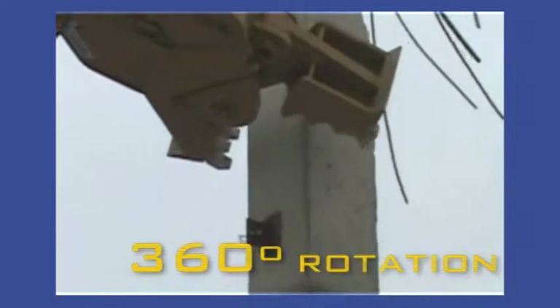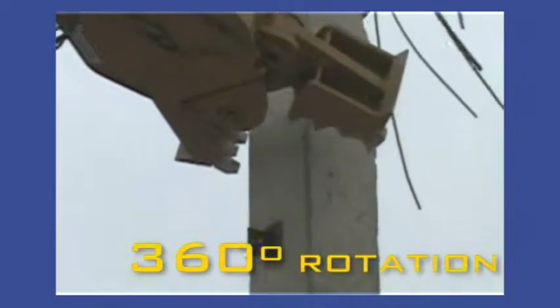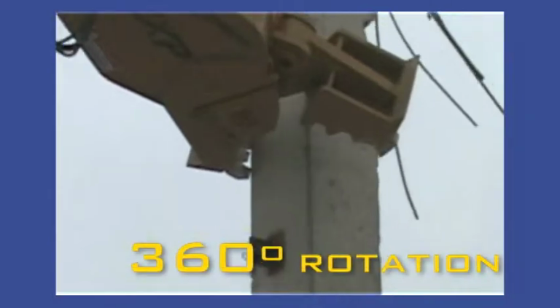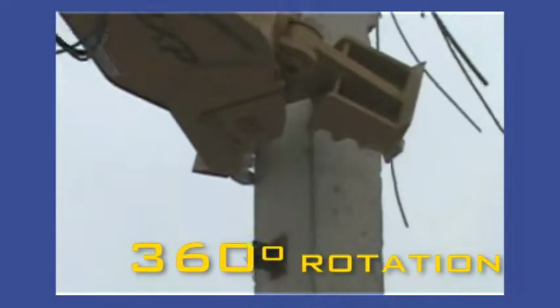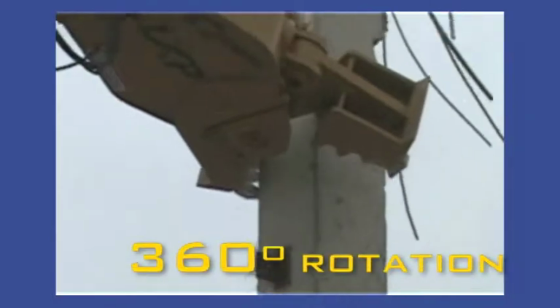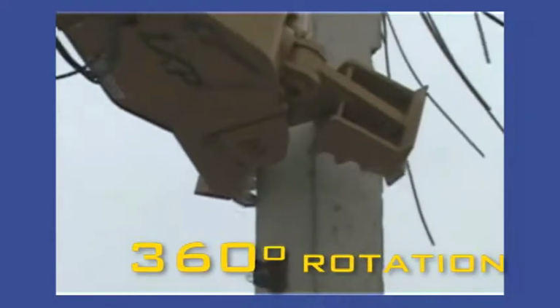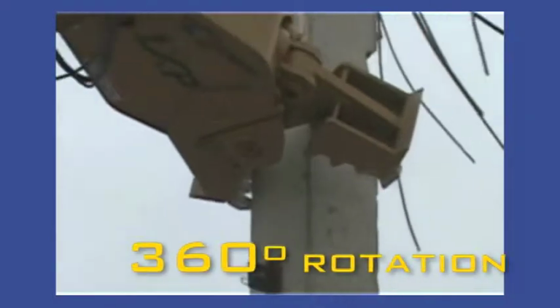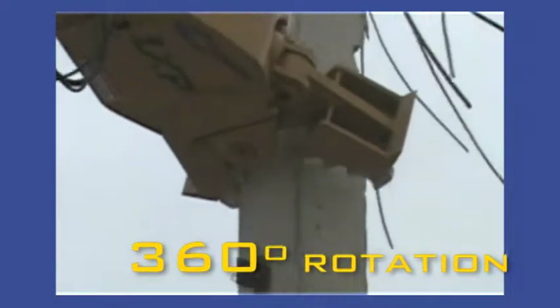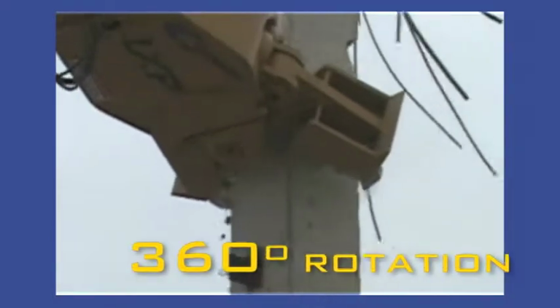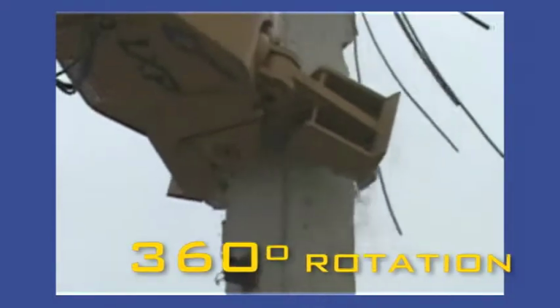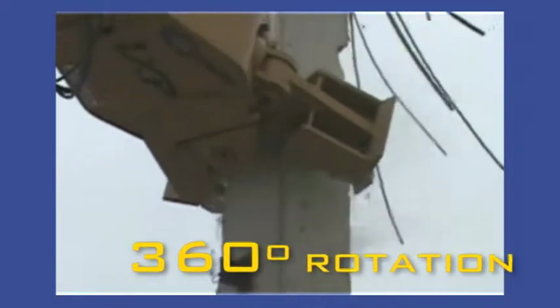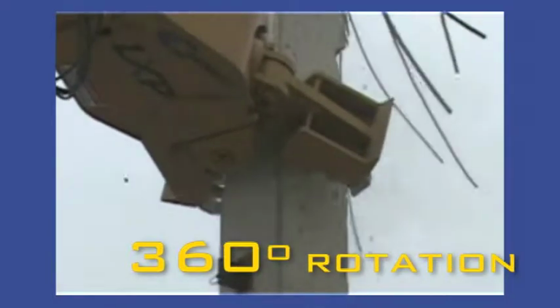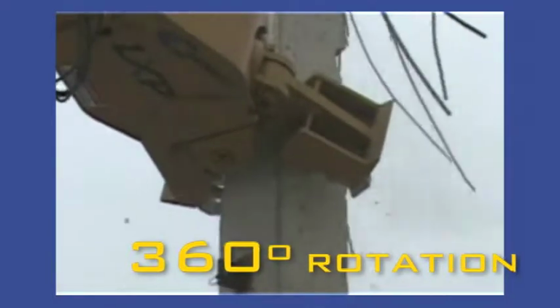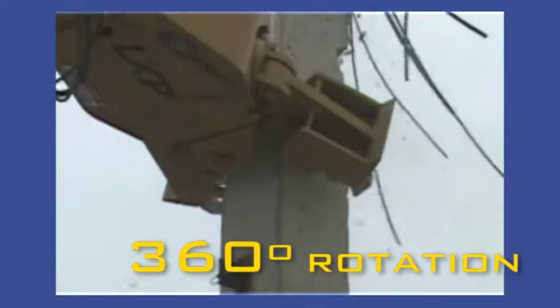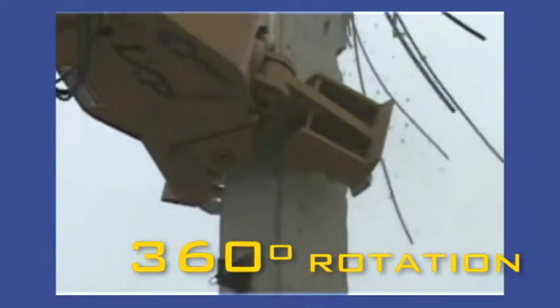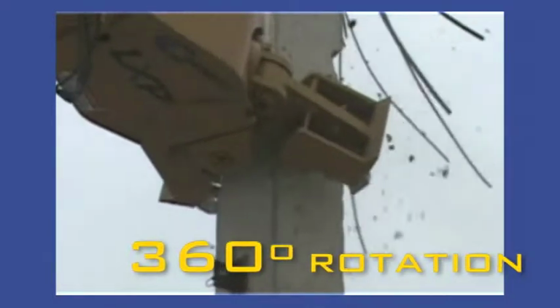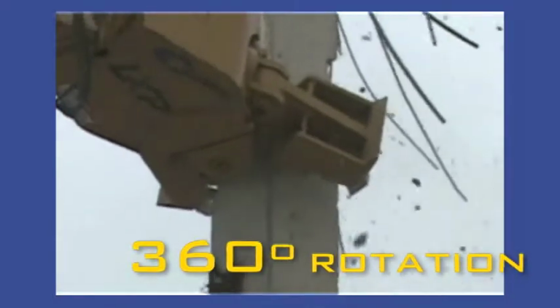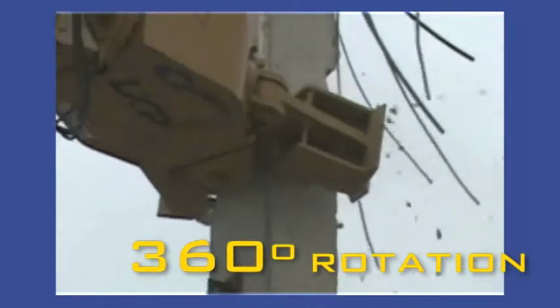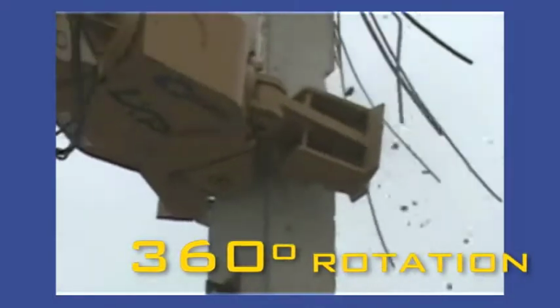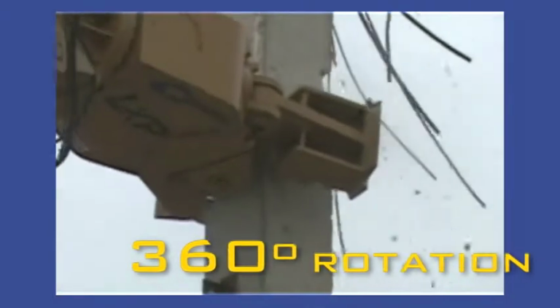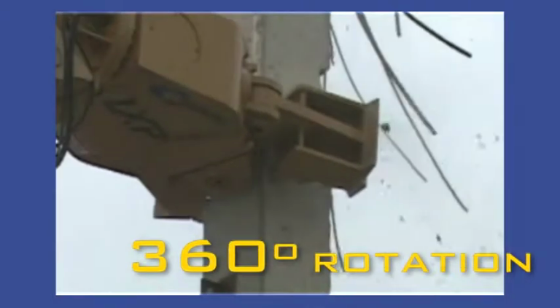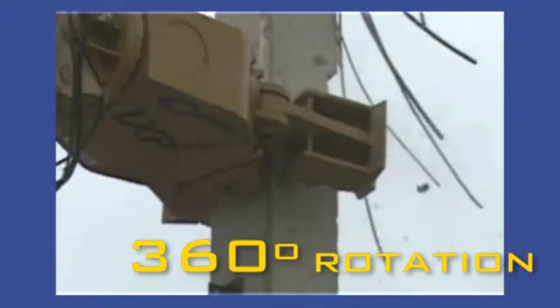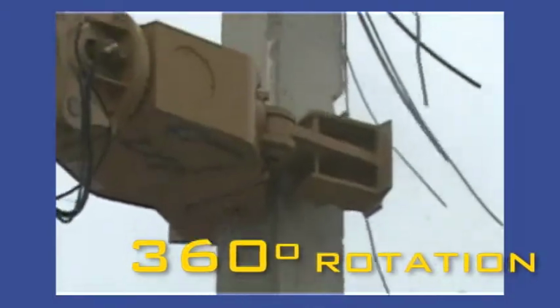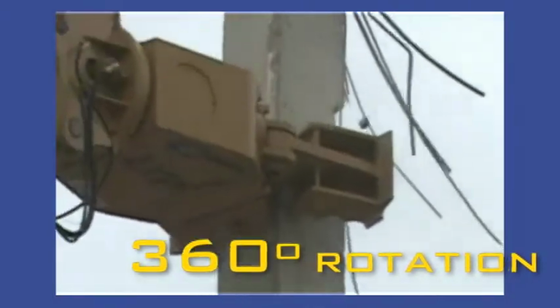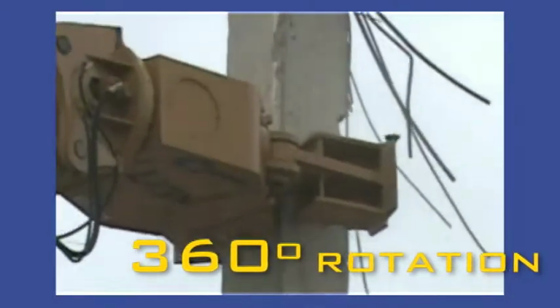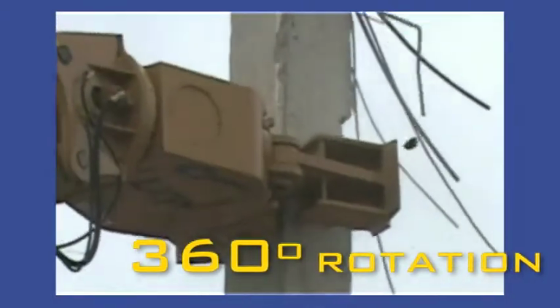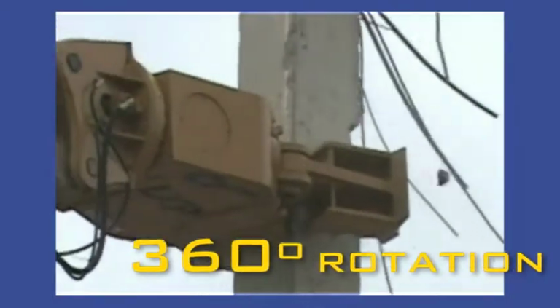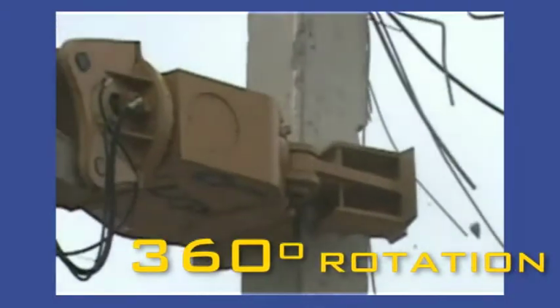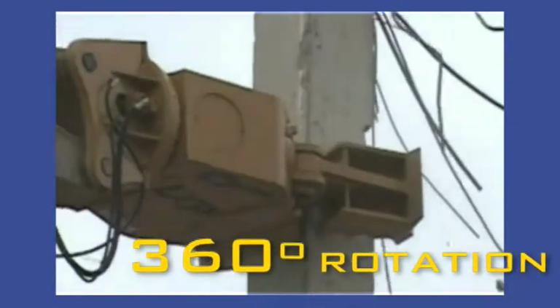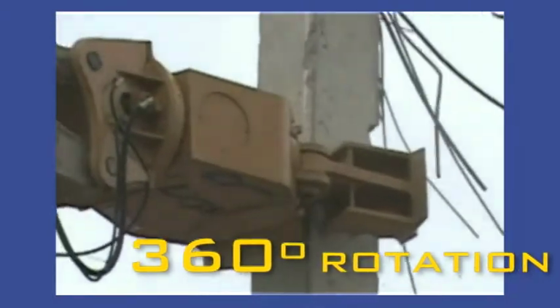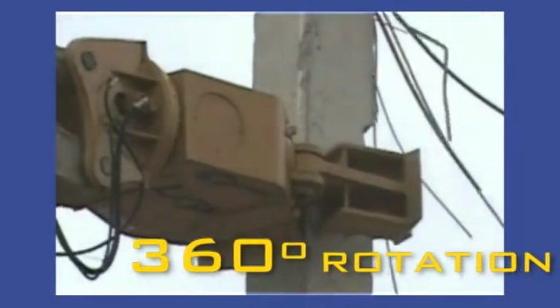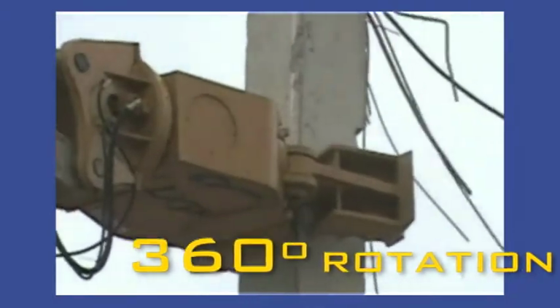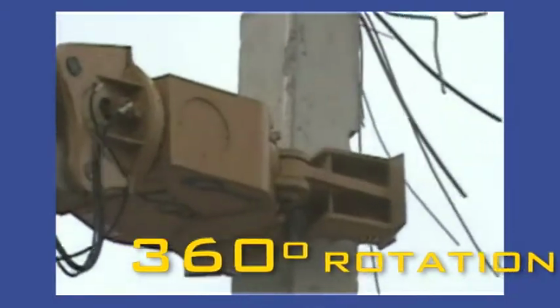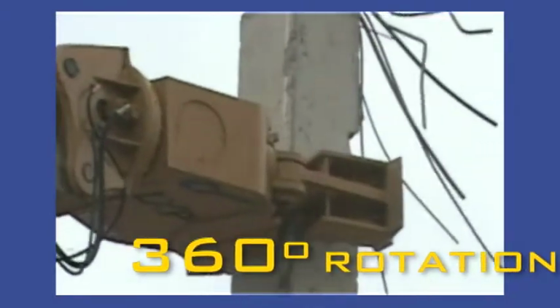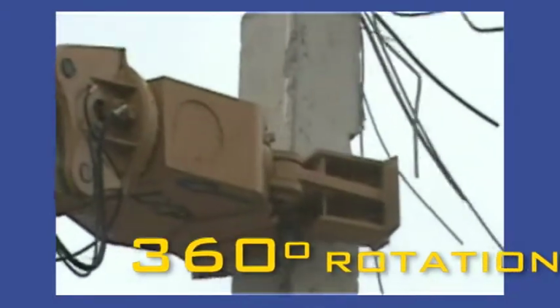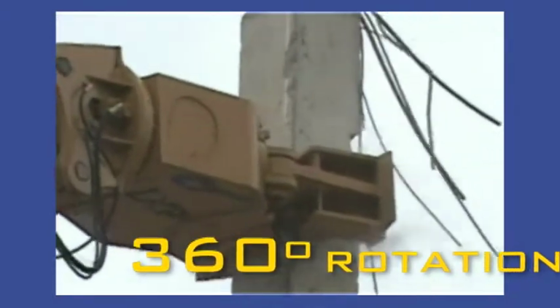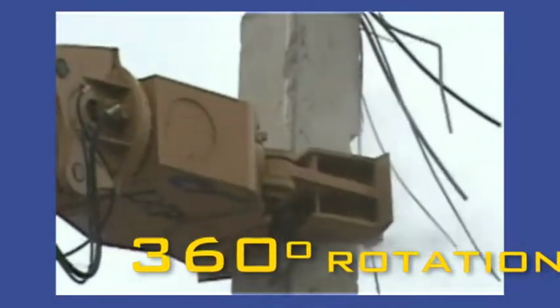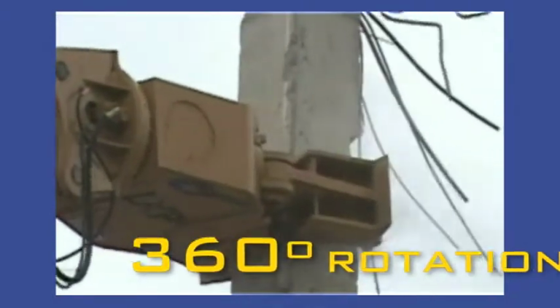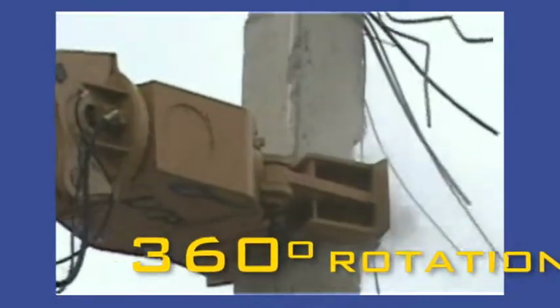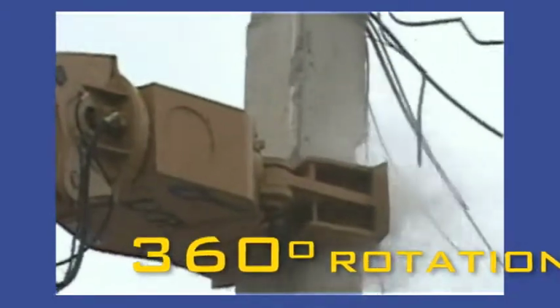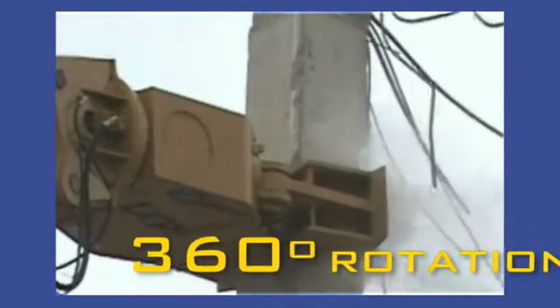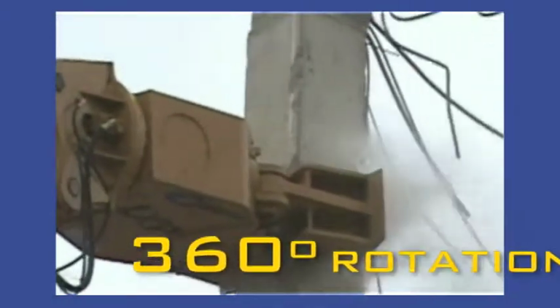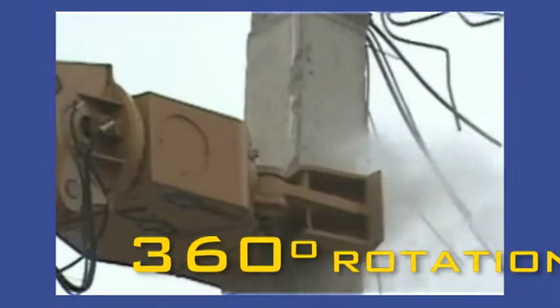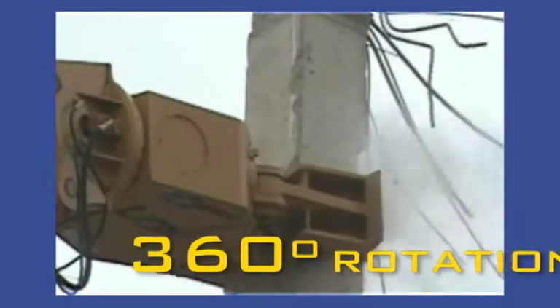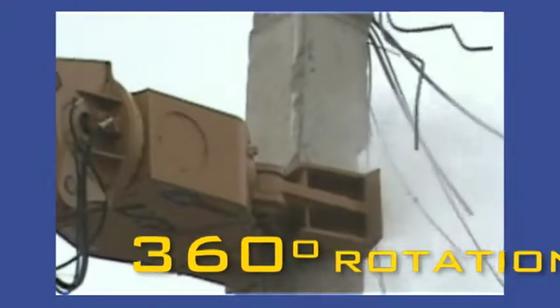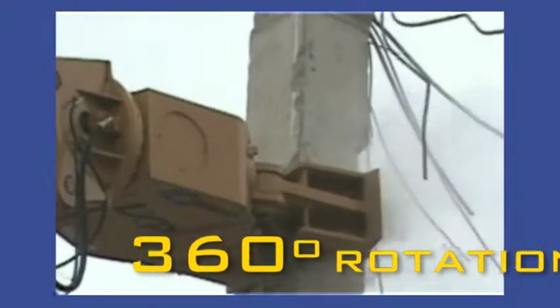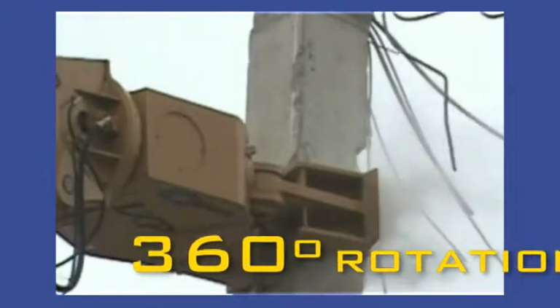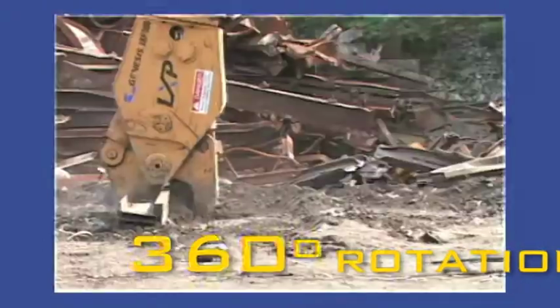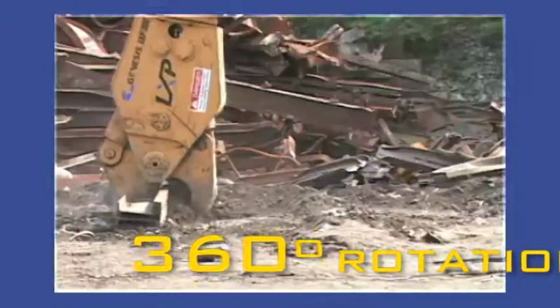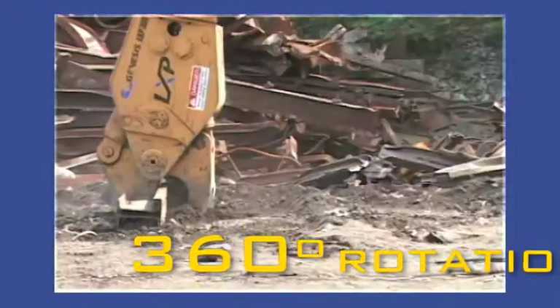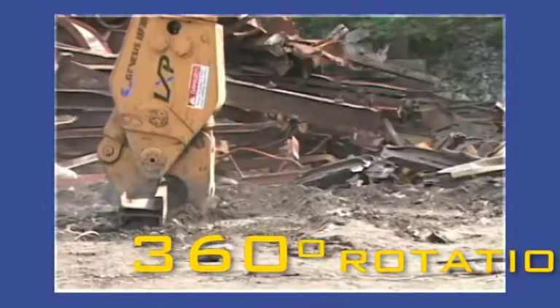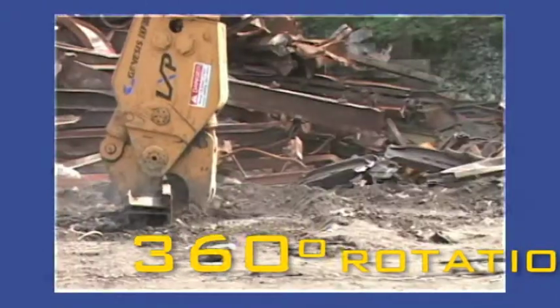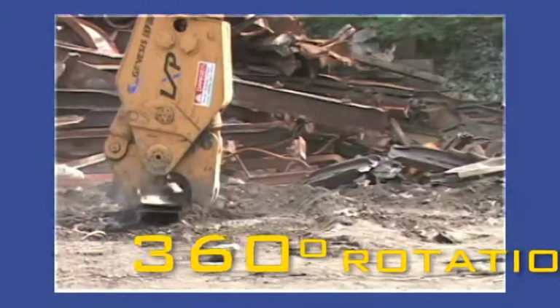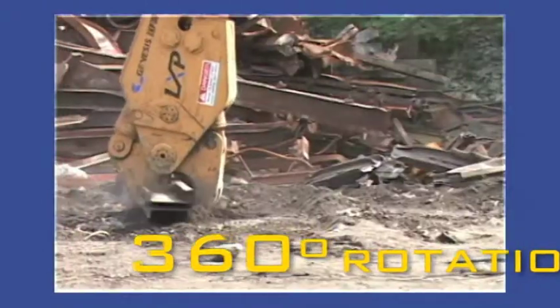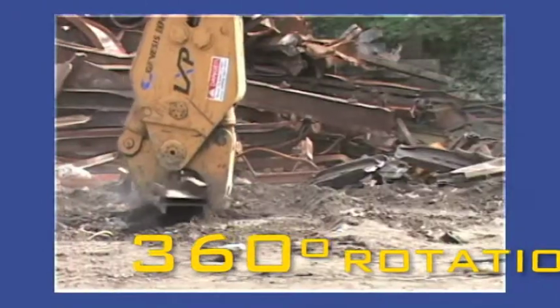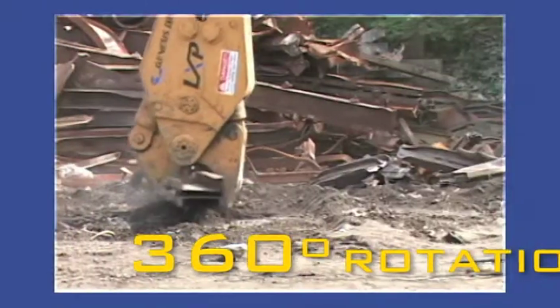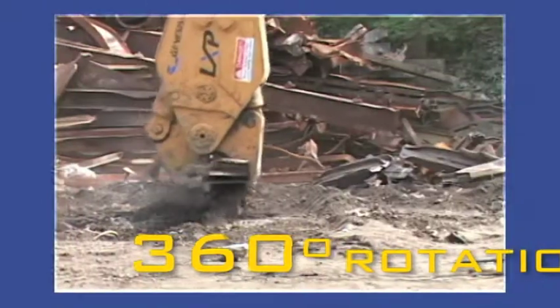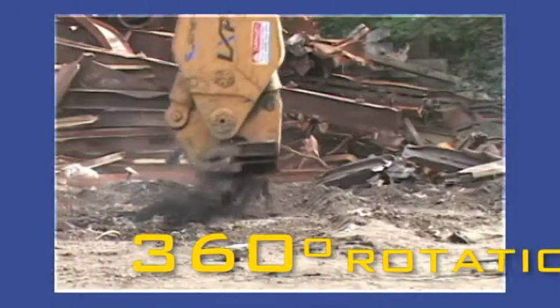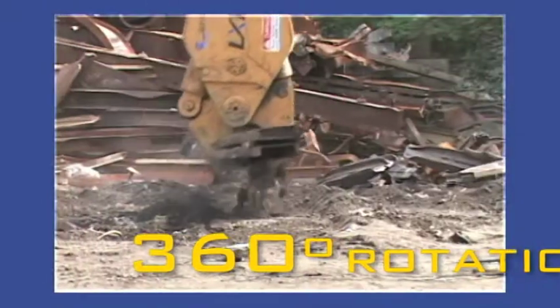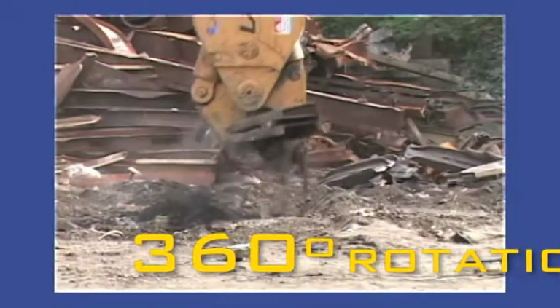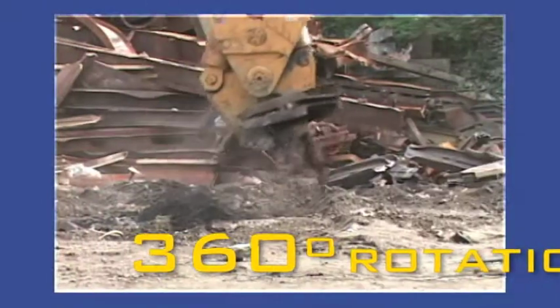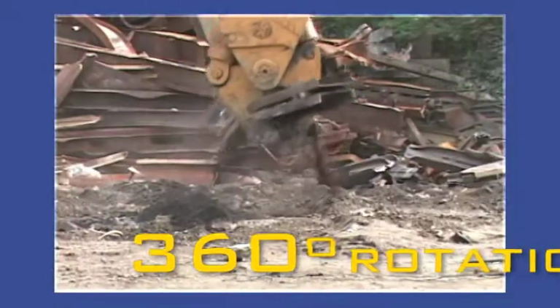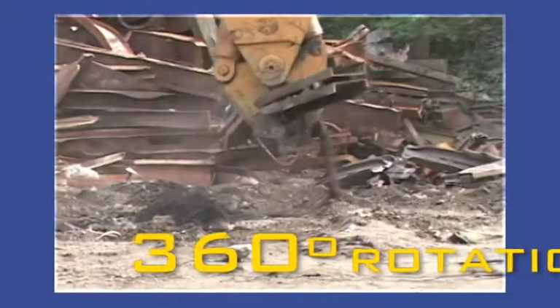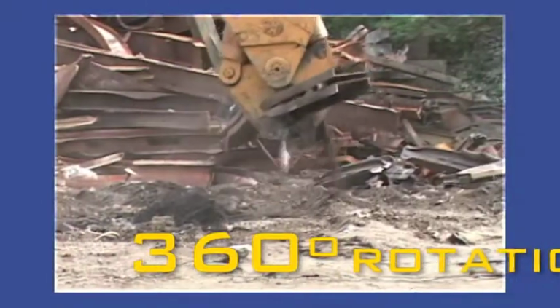With 360-degree rotation standard, the LXP cuts vertical and horizontal surfaces overhead and on the ground.